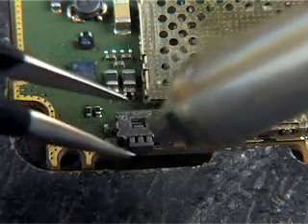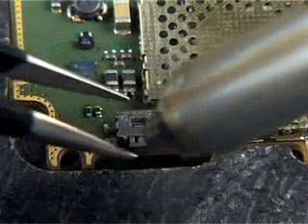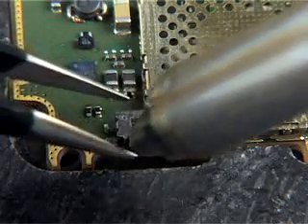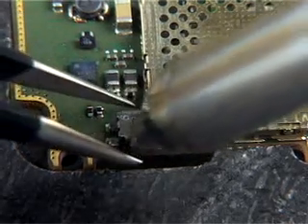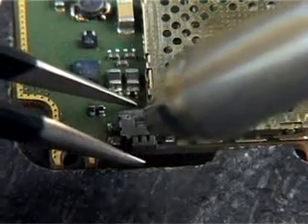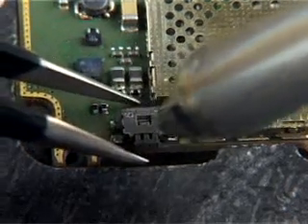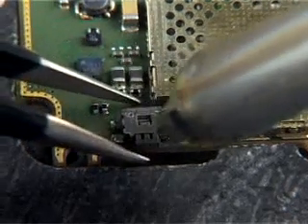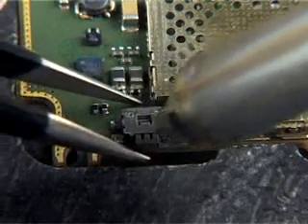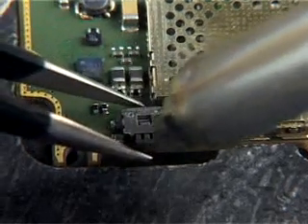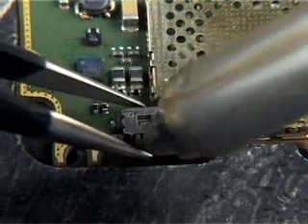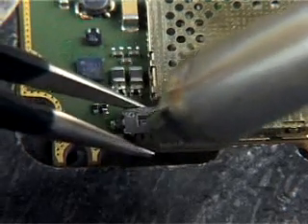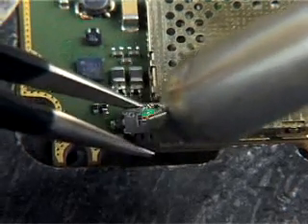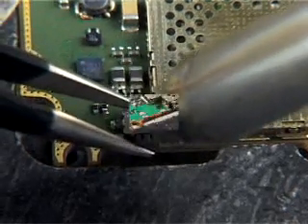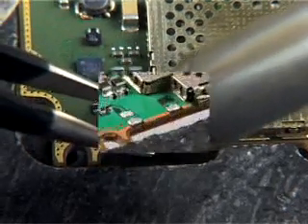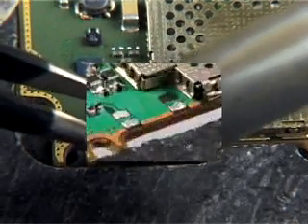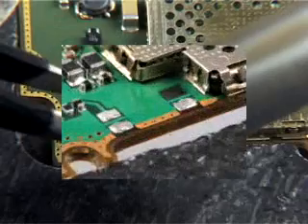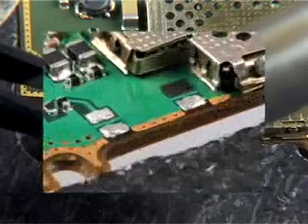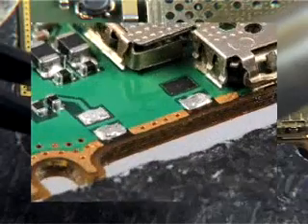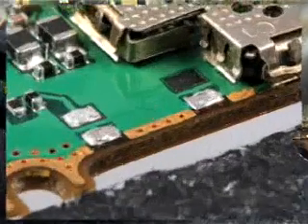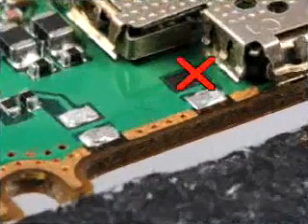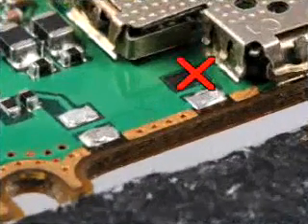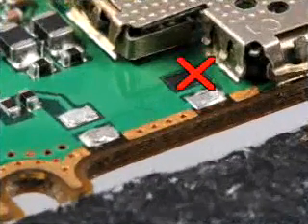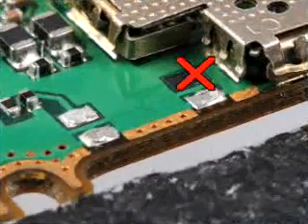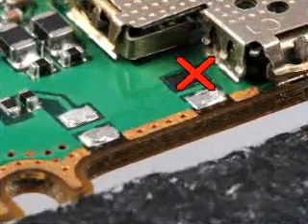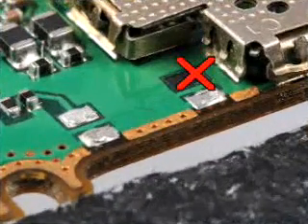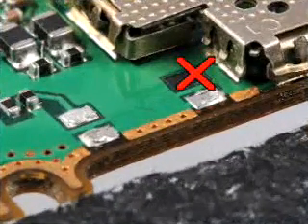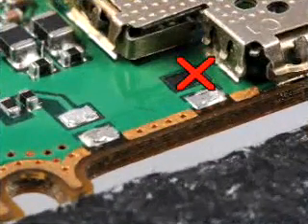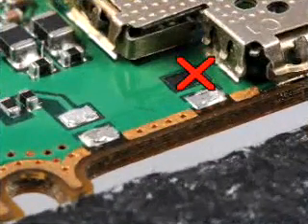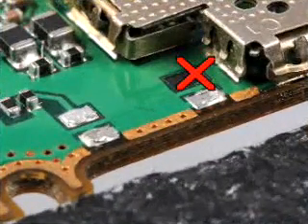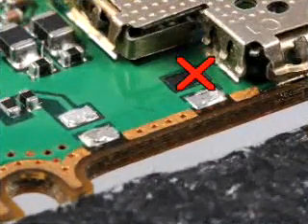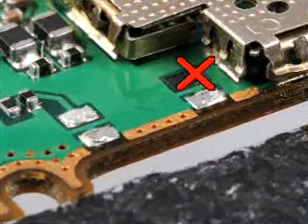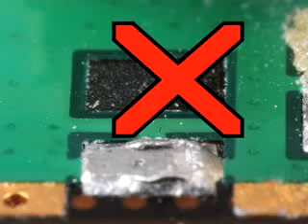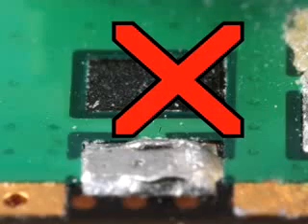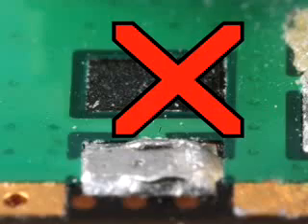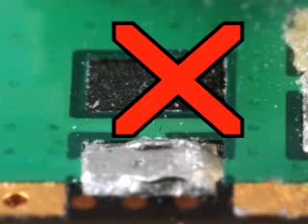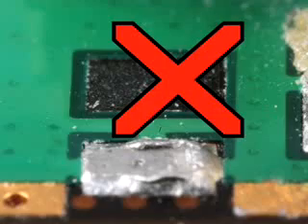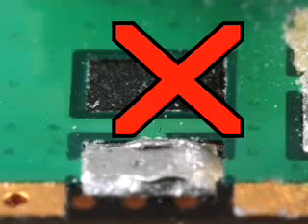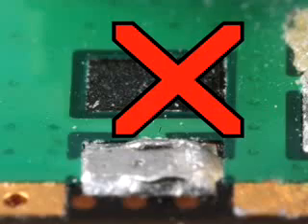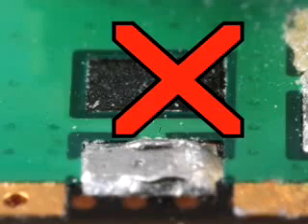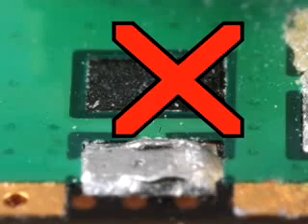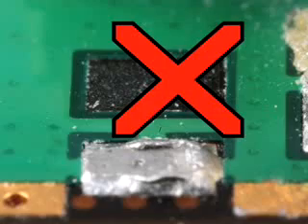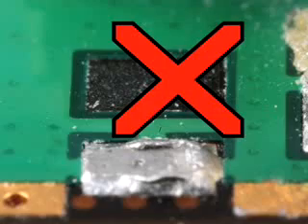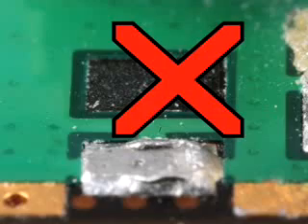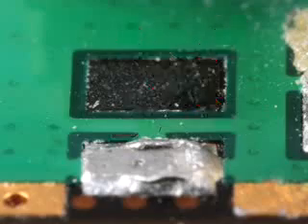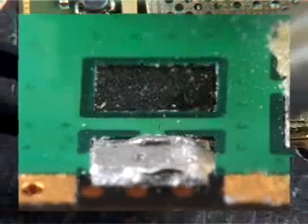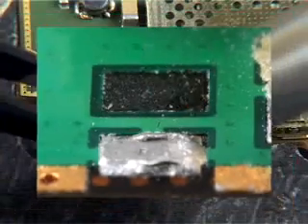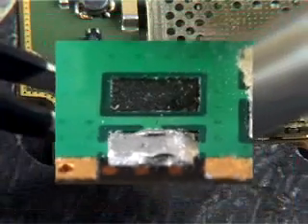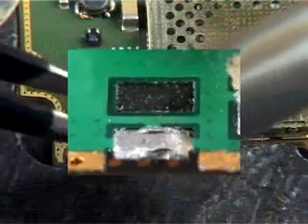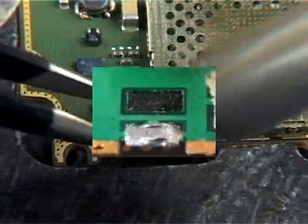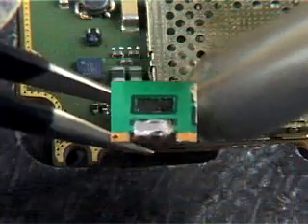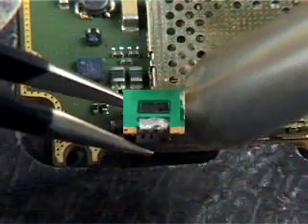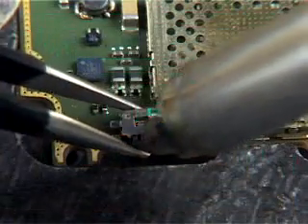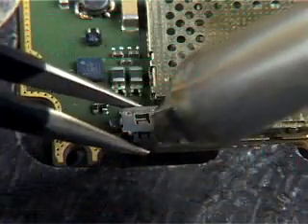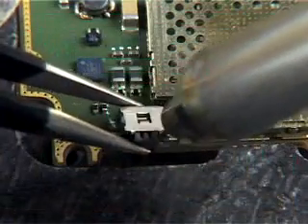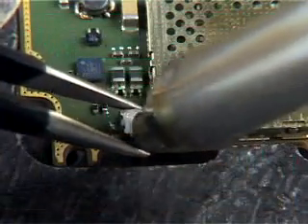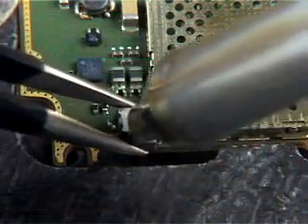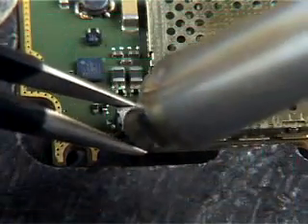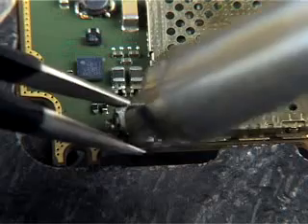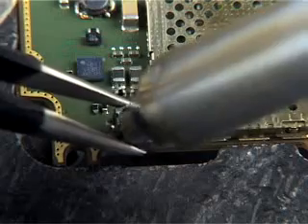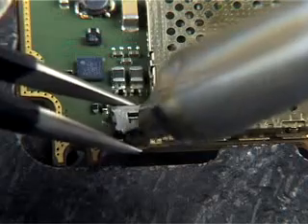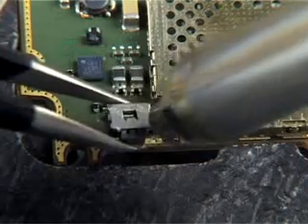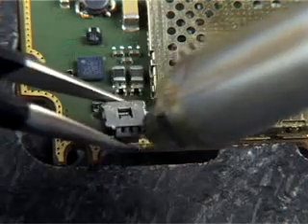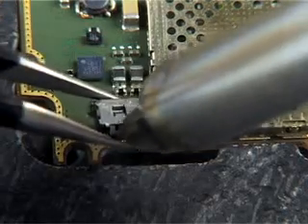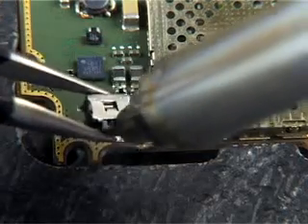Use the tweezers to lift the component off. Using any force or prizing can tear off the pads — it must lift freely.